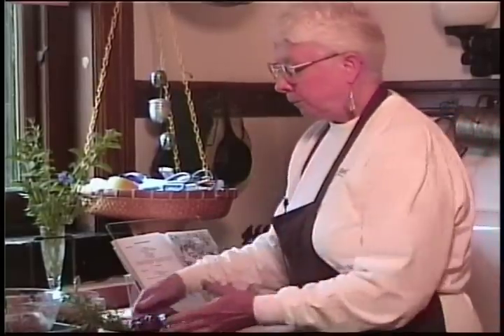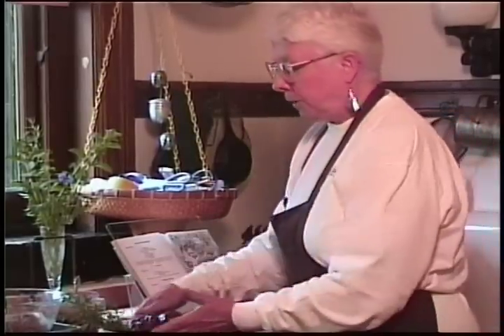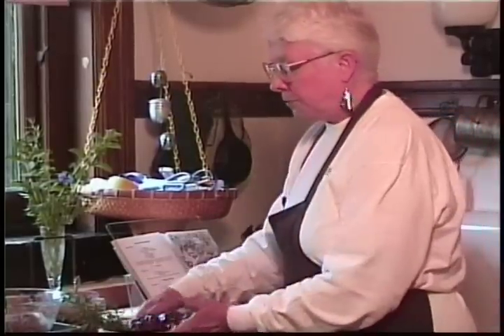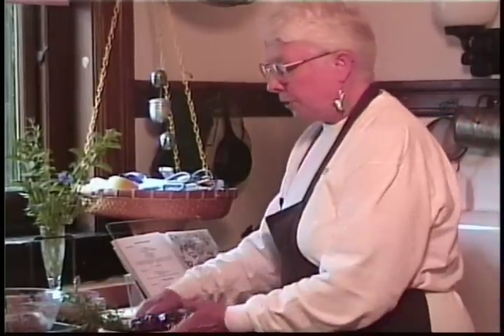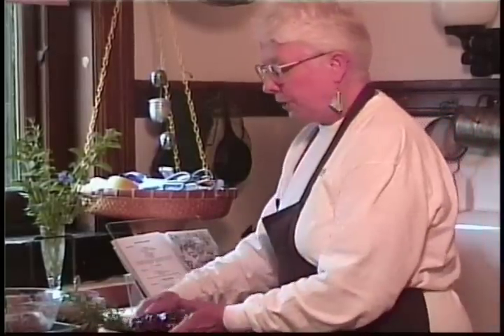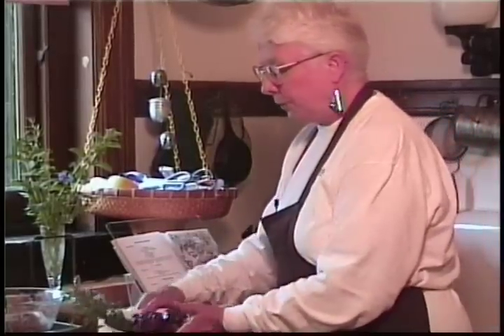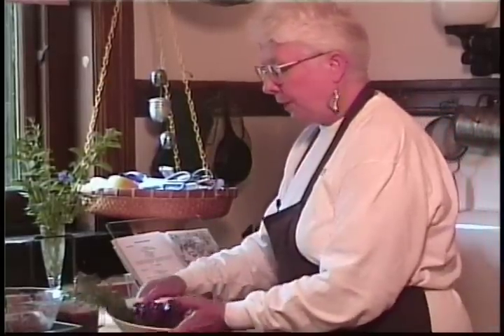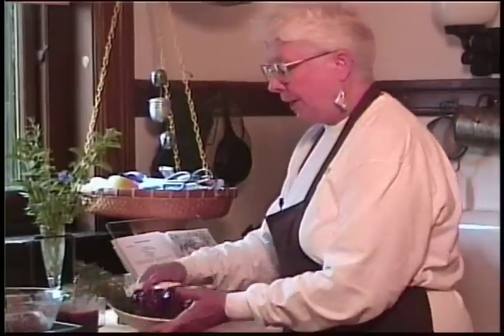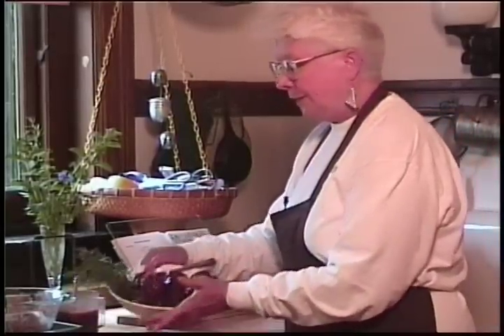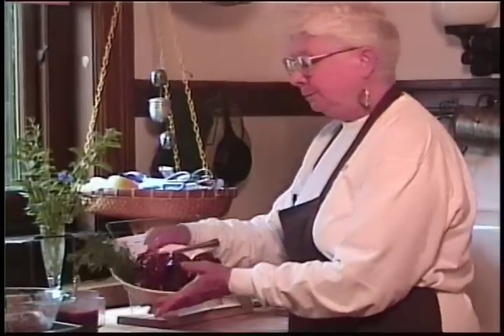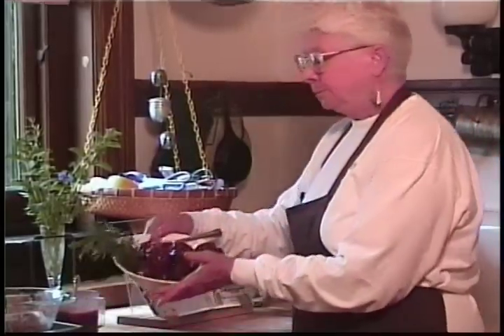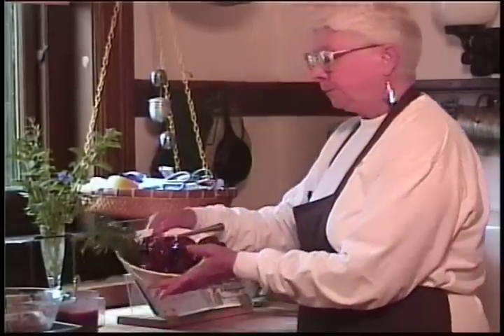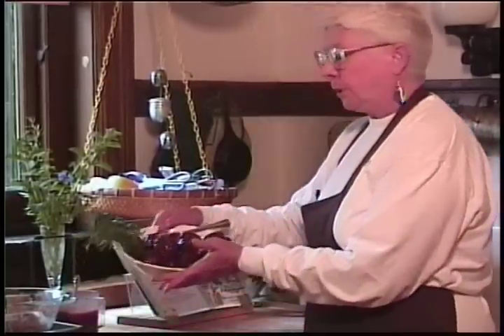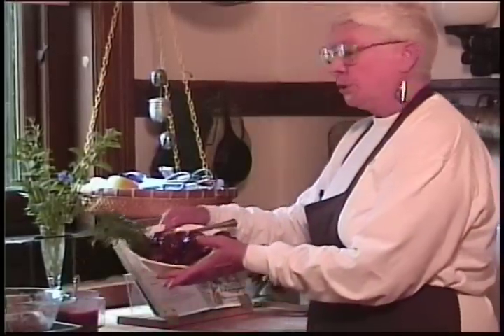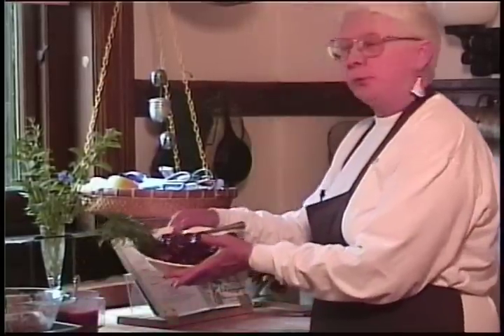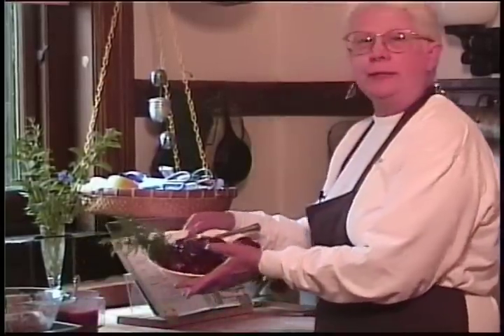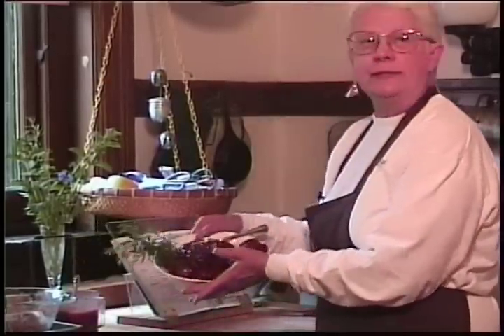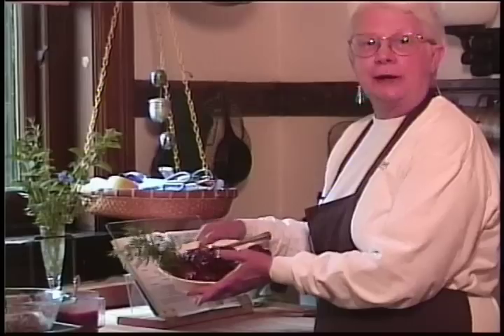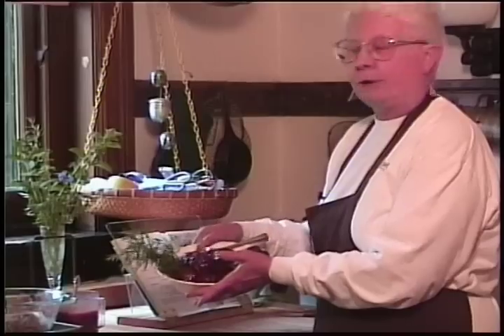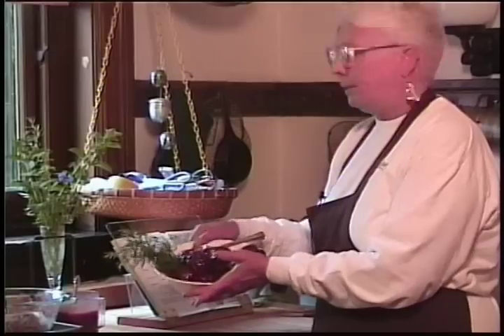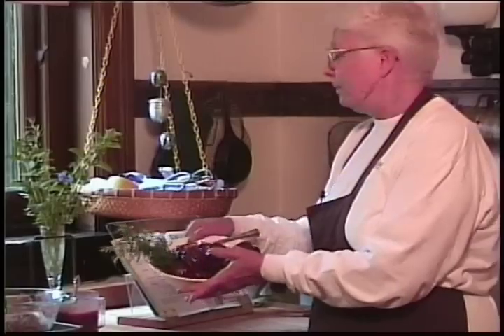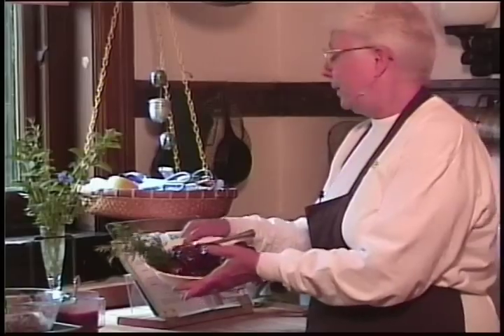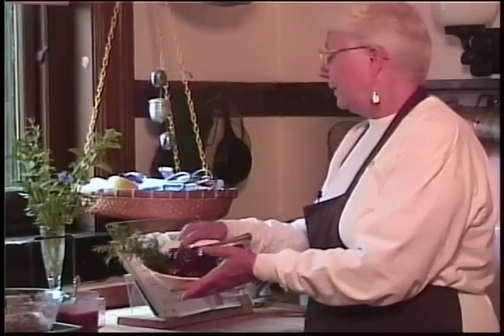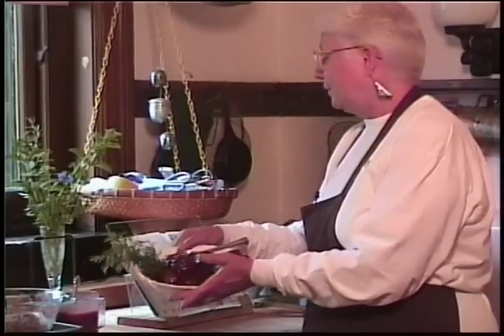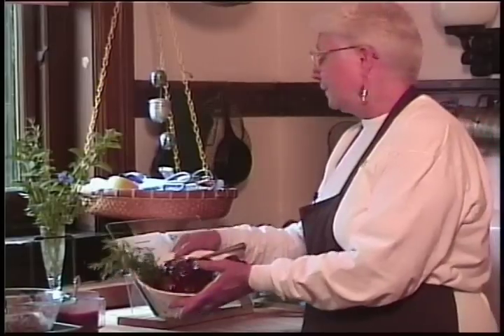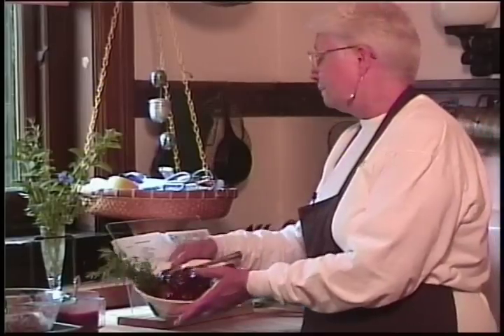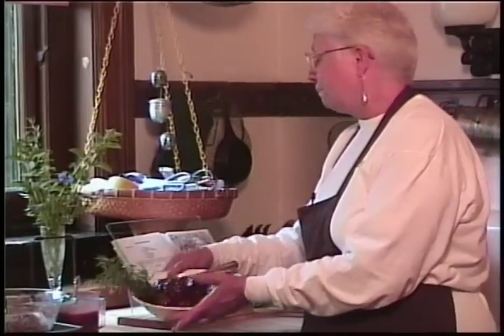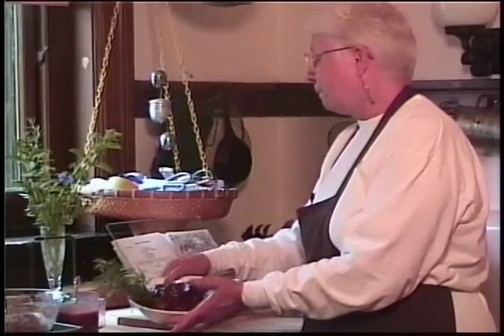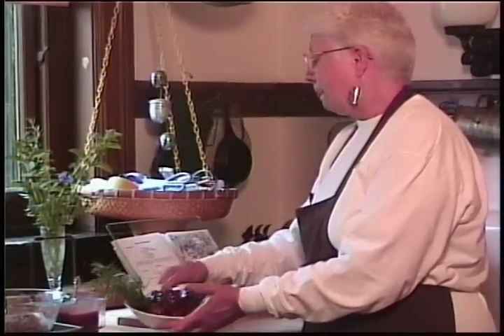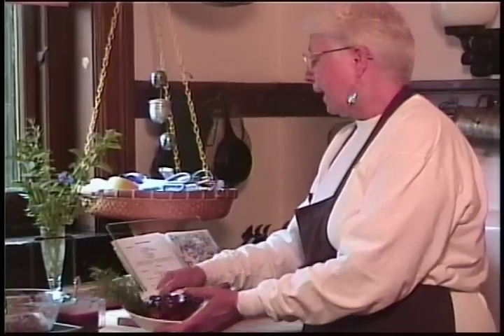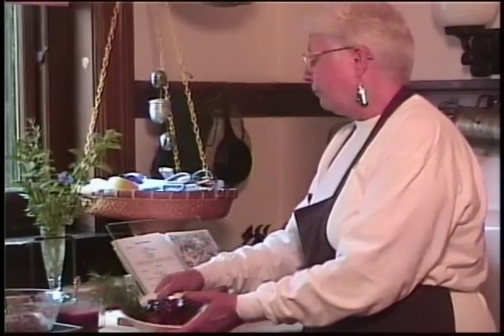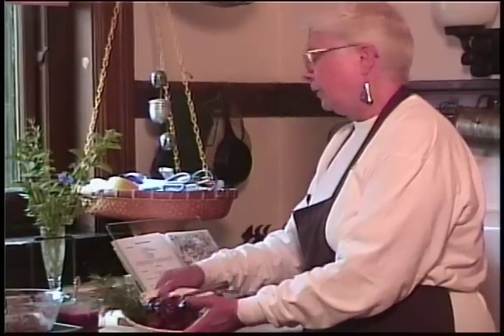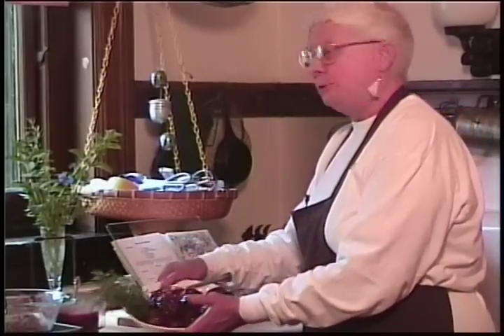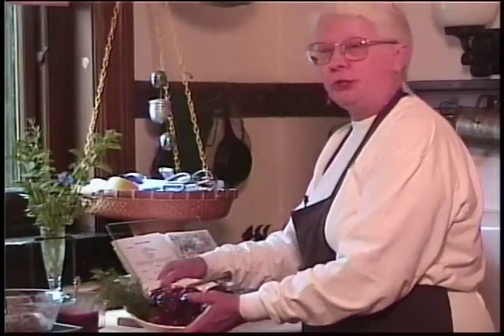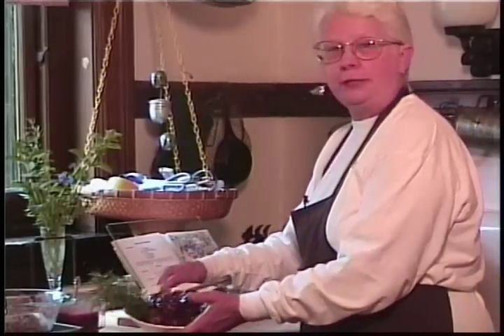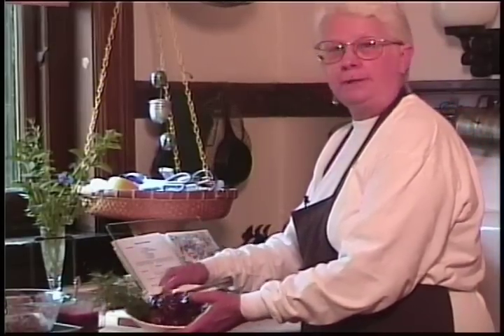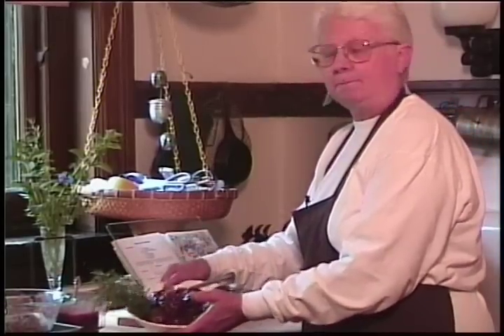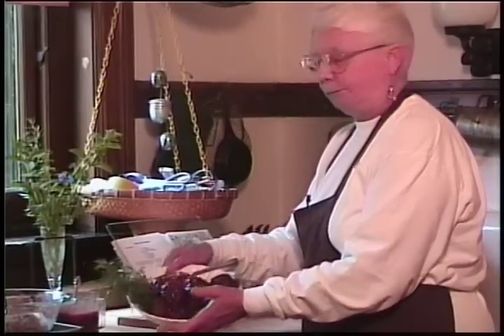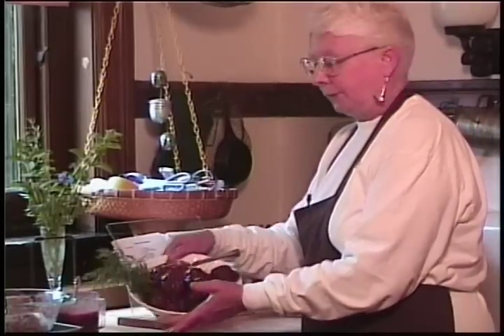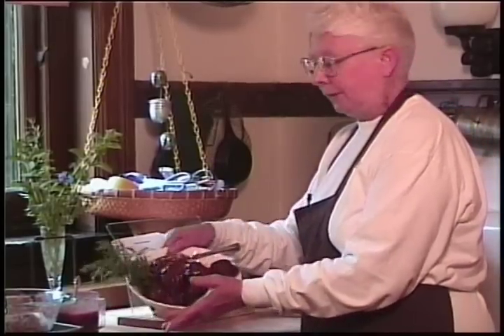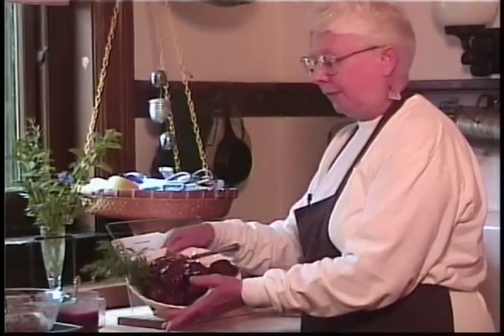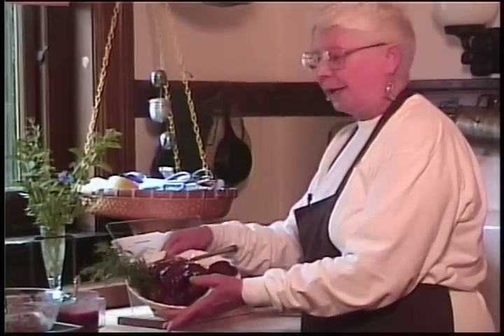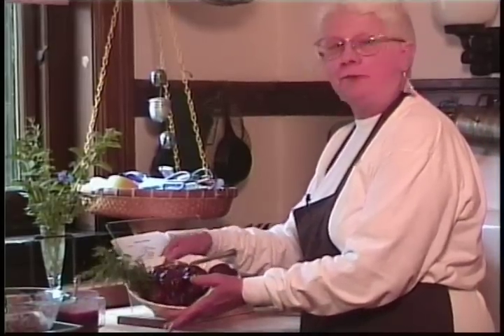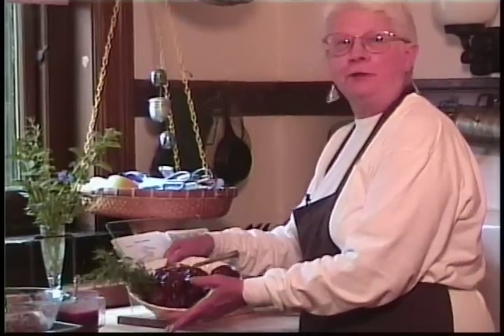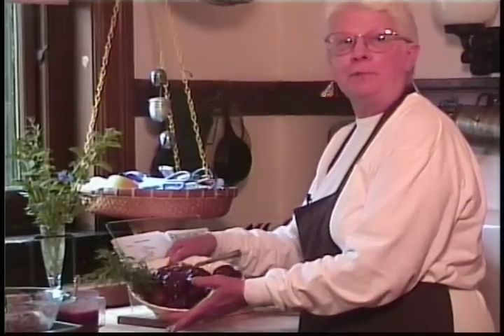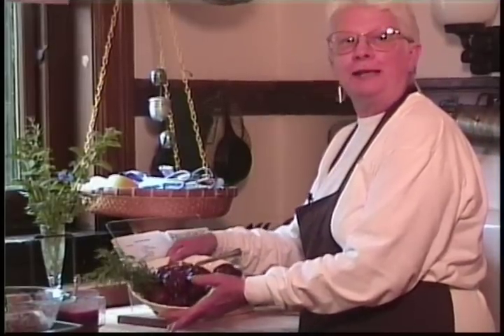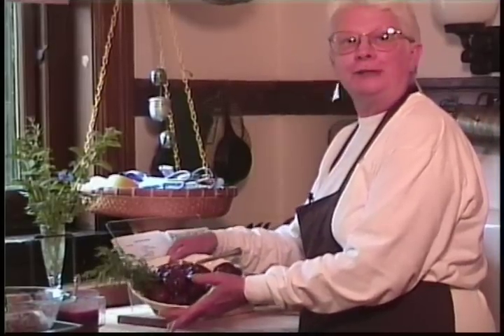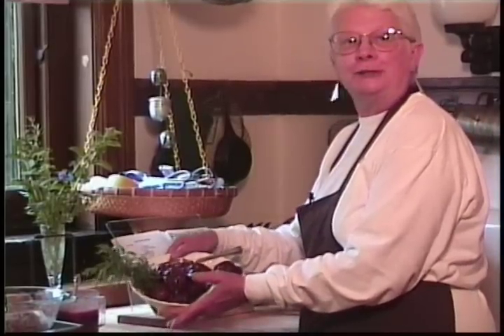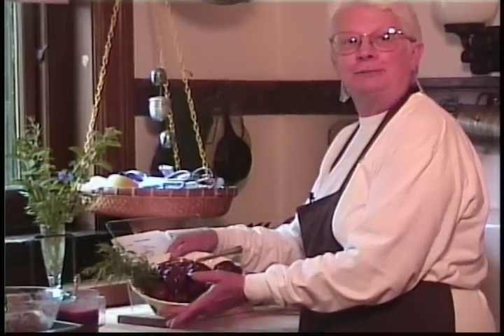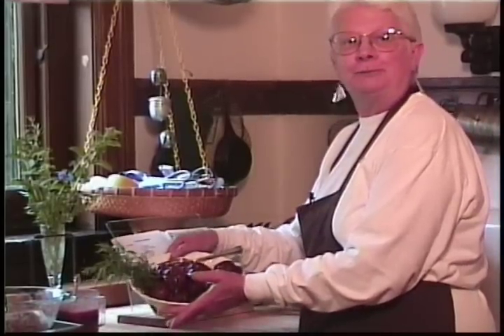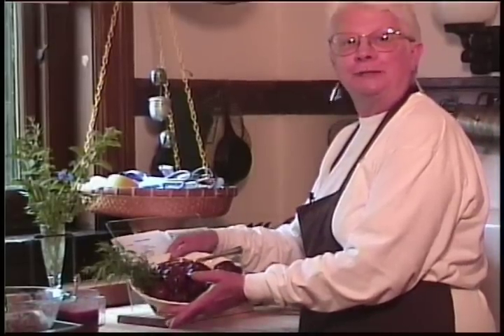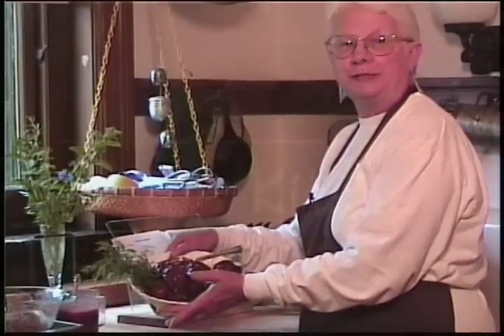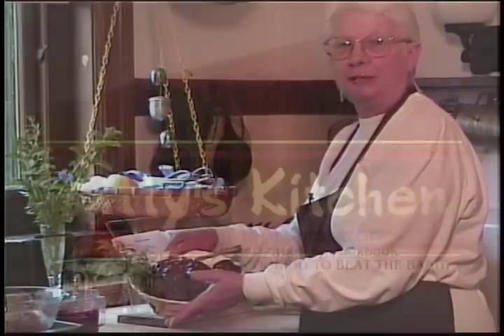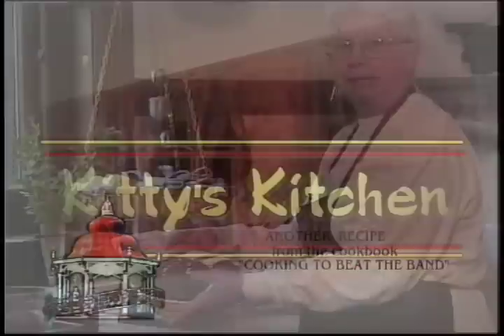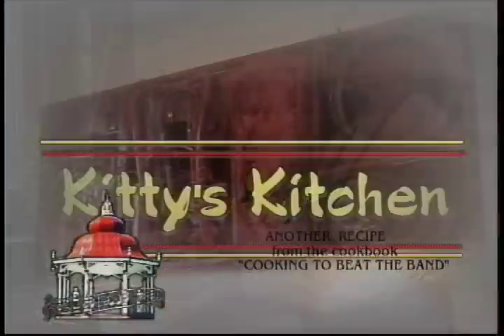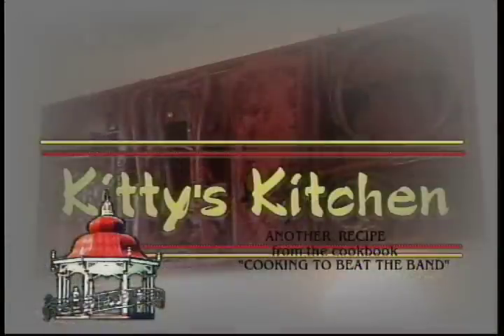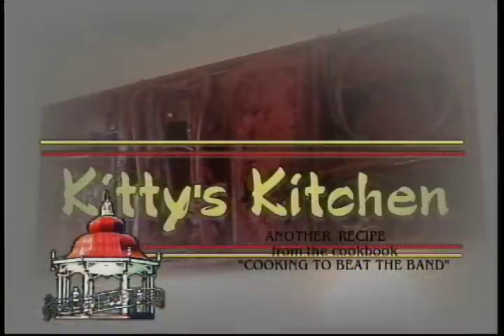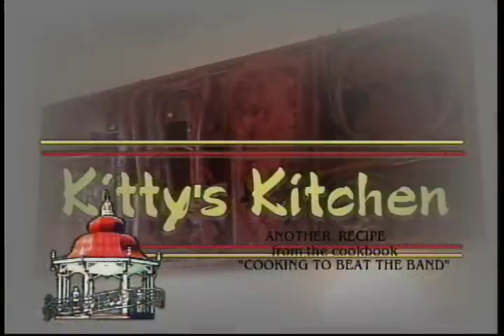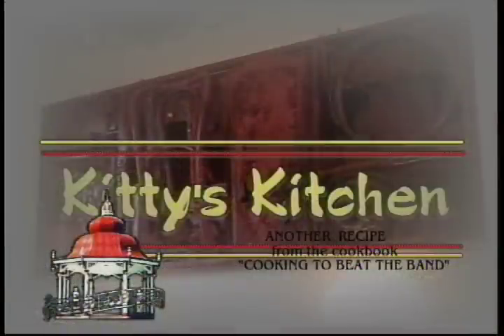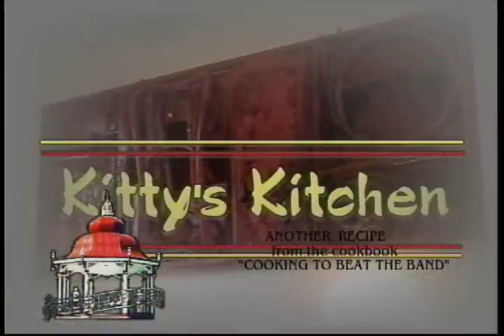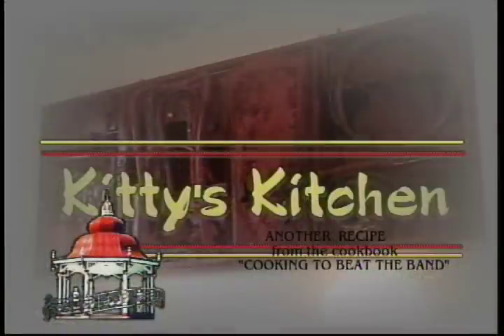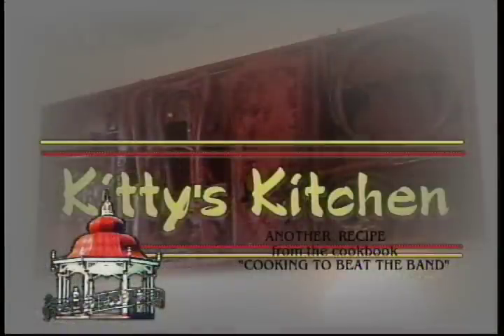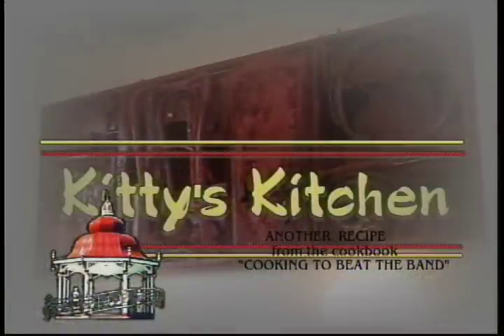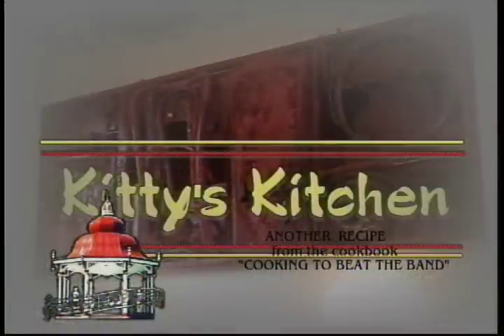So here we are — sweet and sour meatballs from Jean. Thank you very much. See you next week in Kitty's Kitchen.